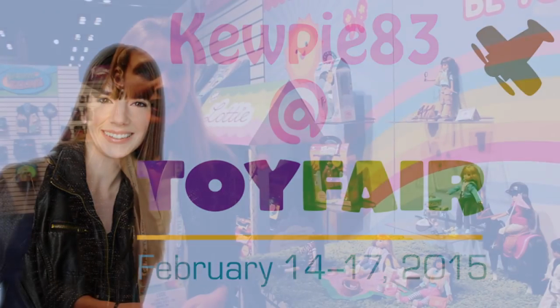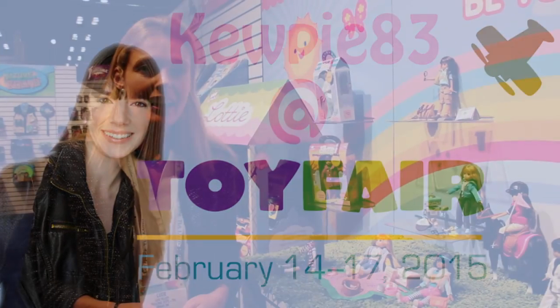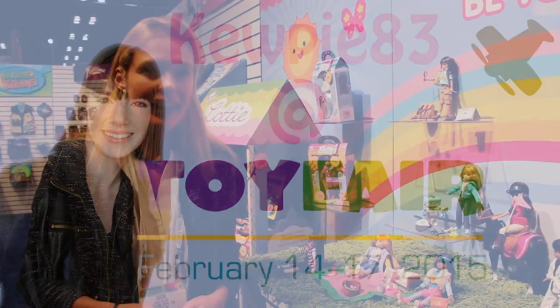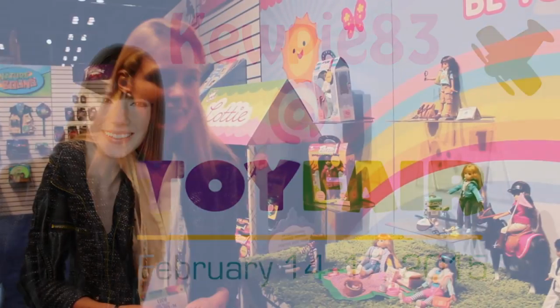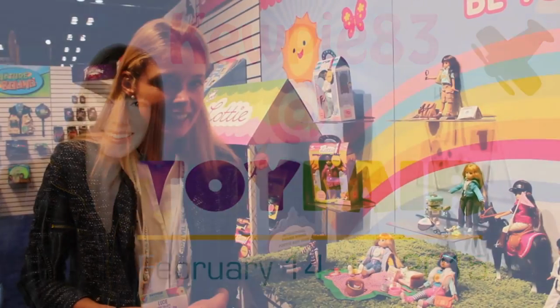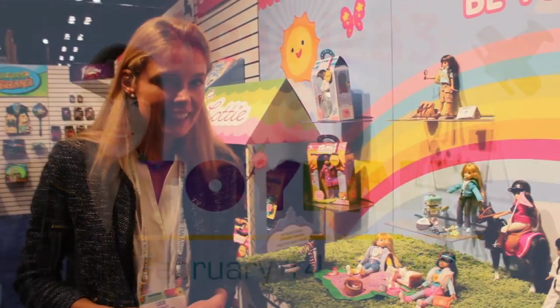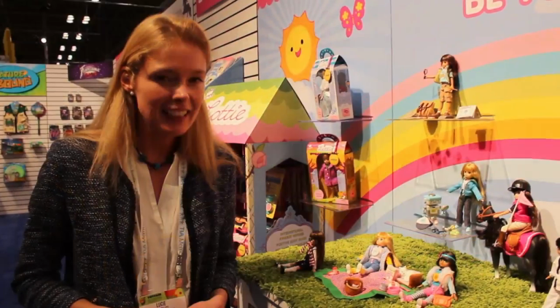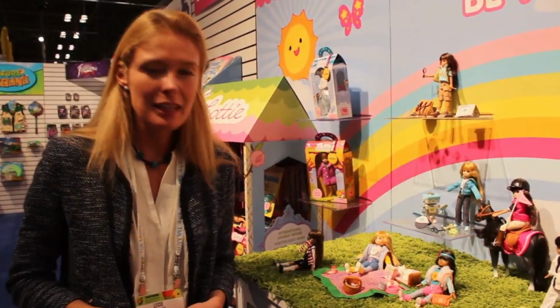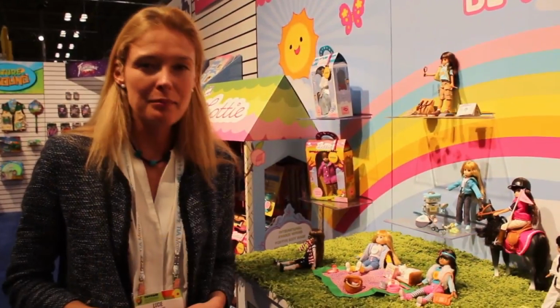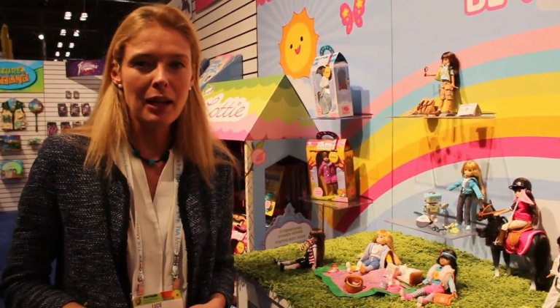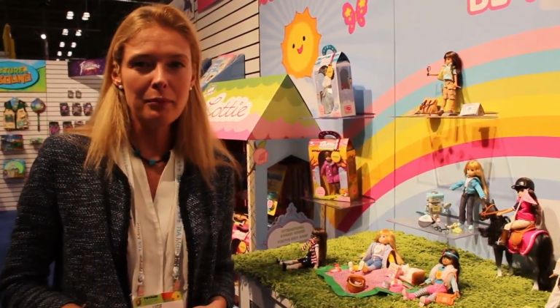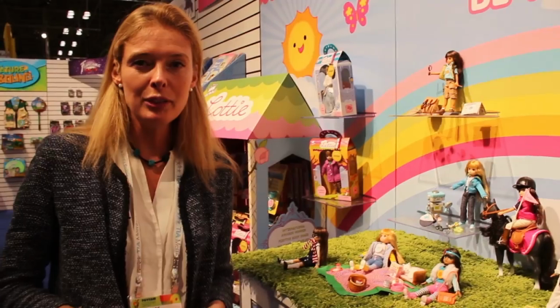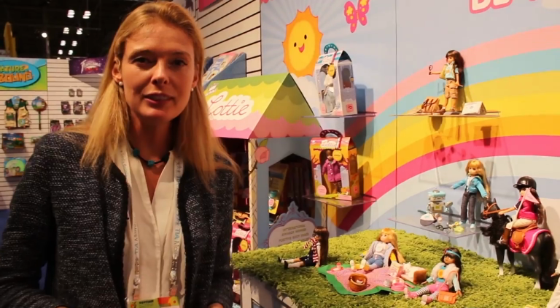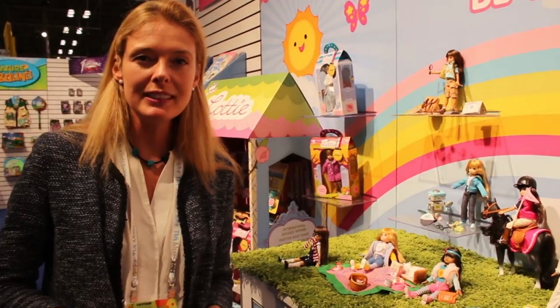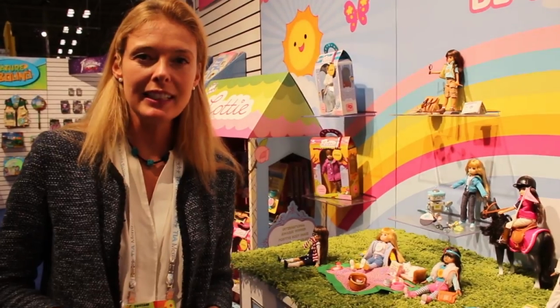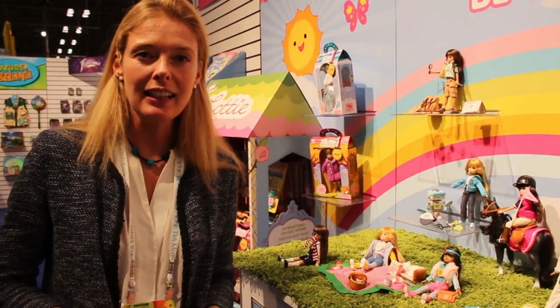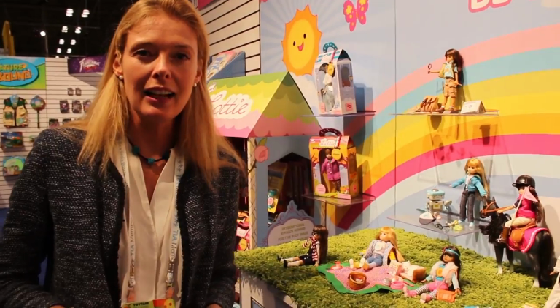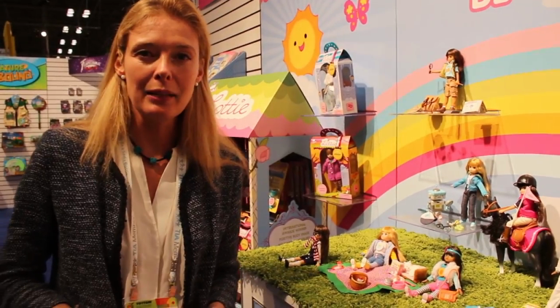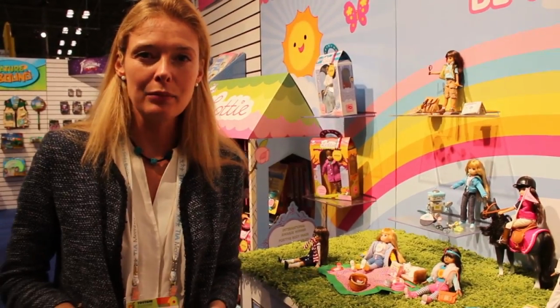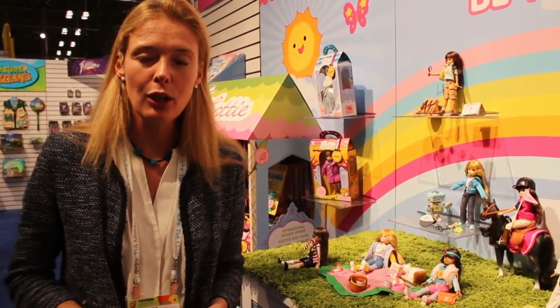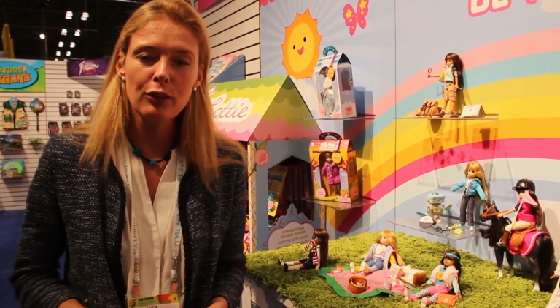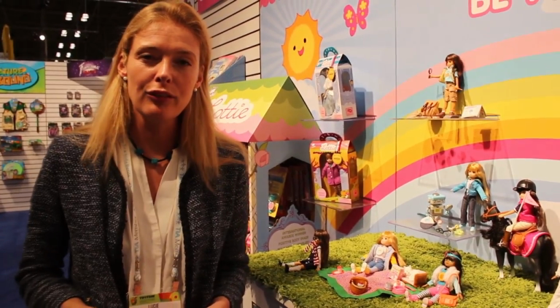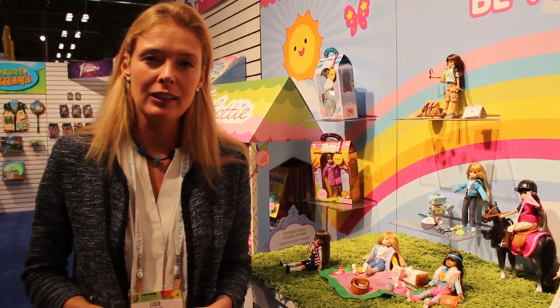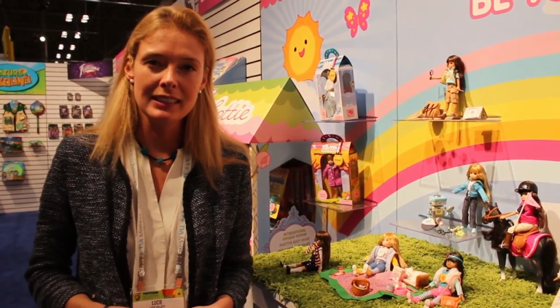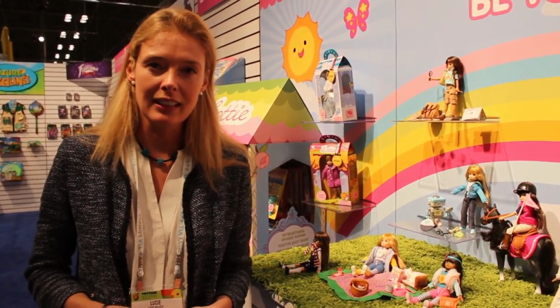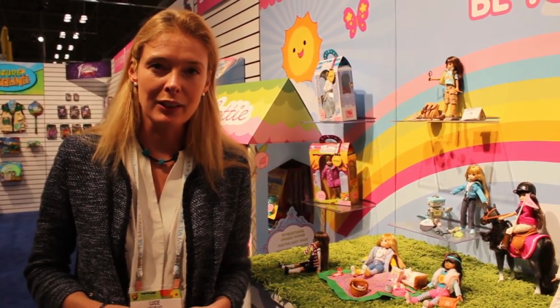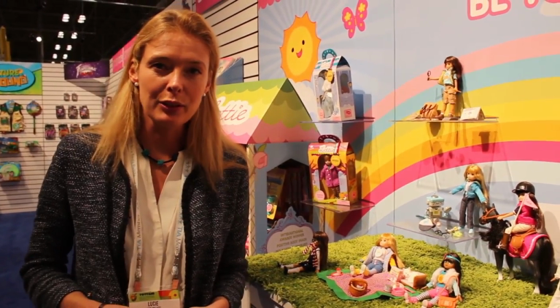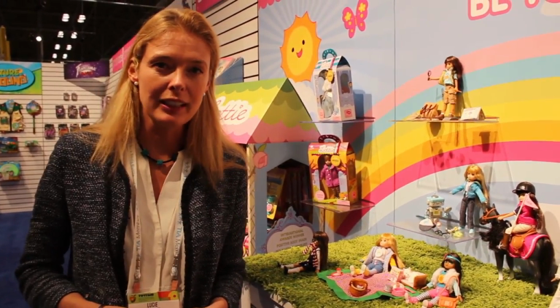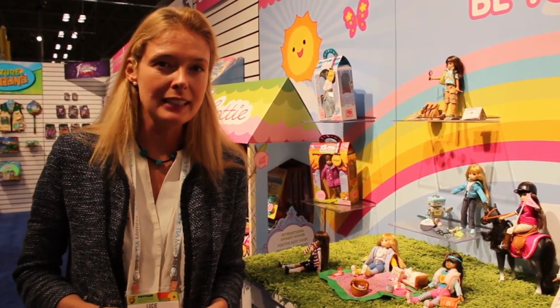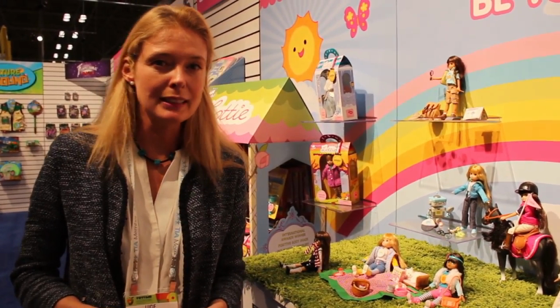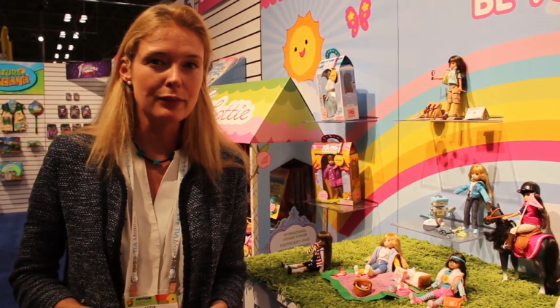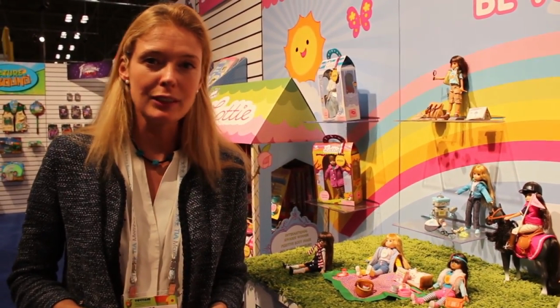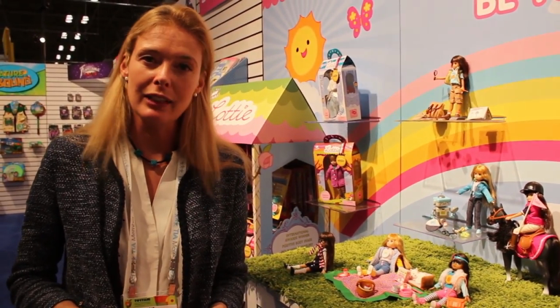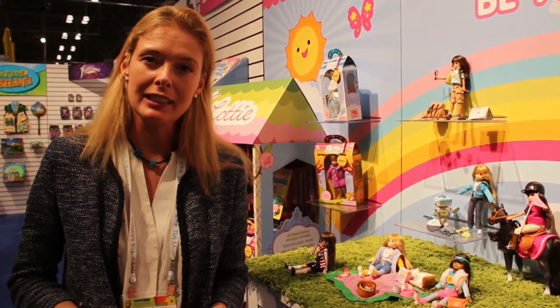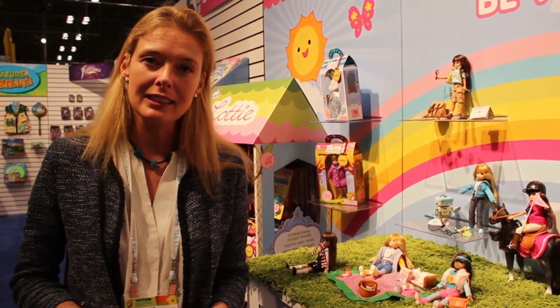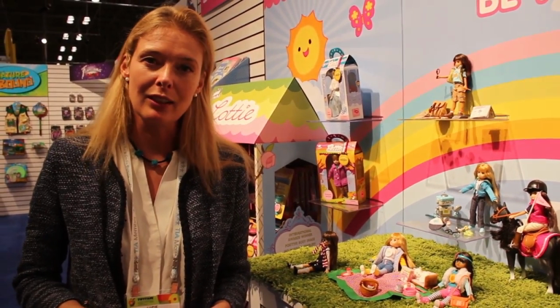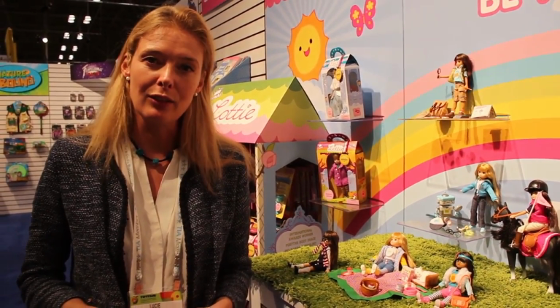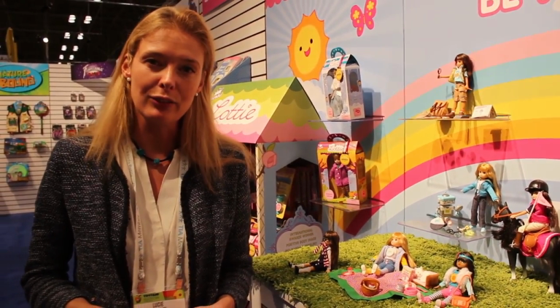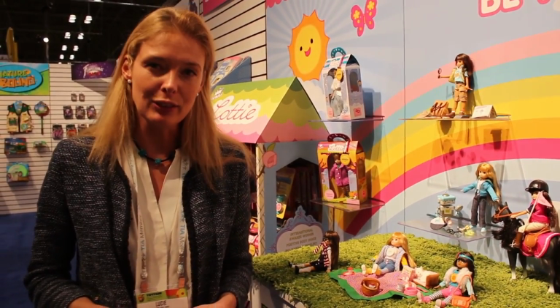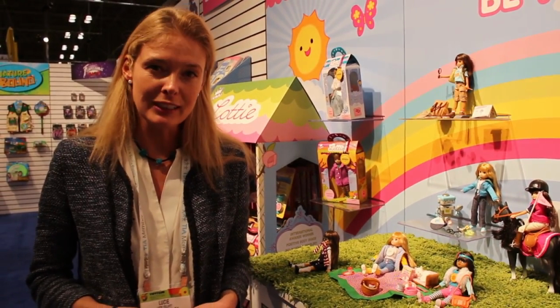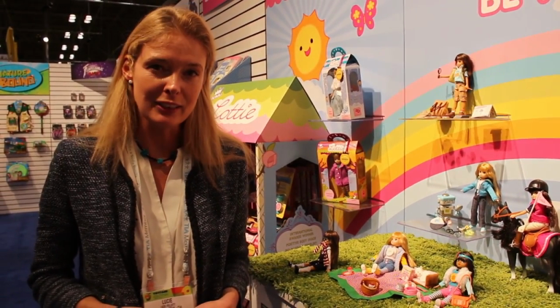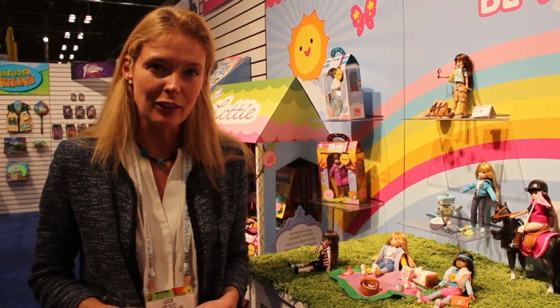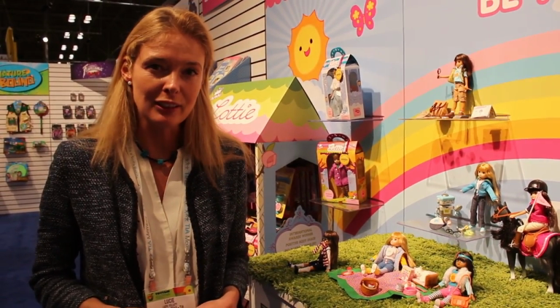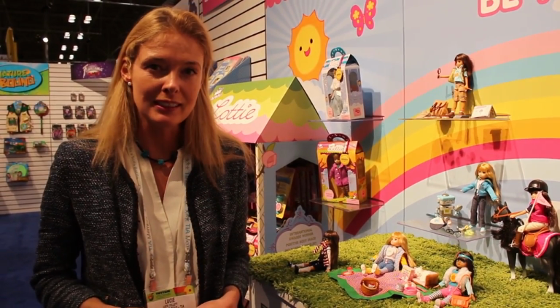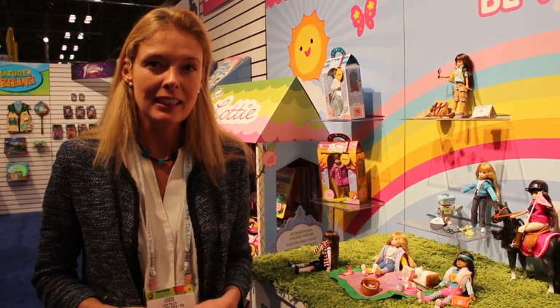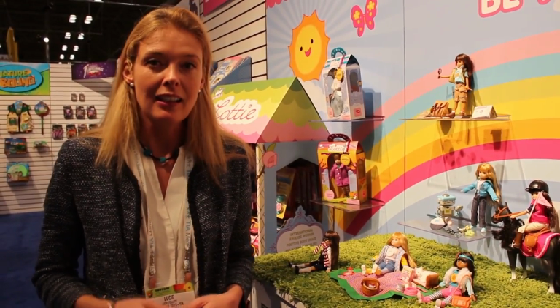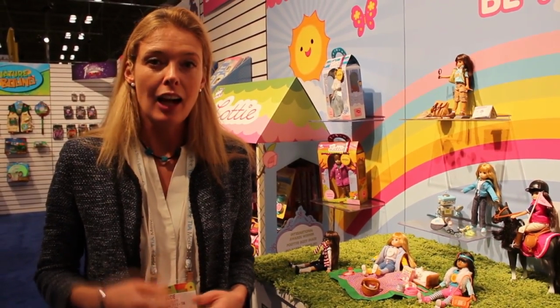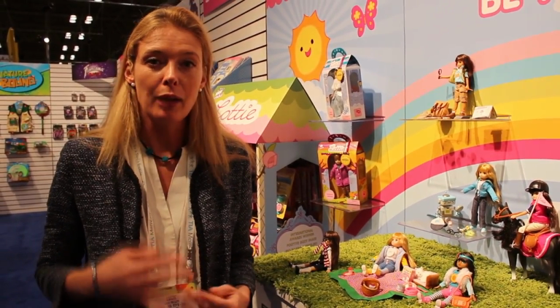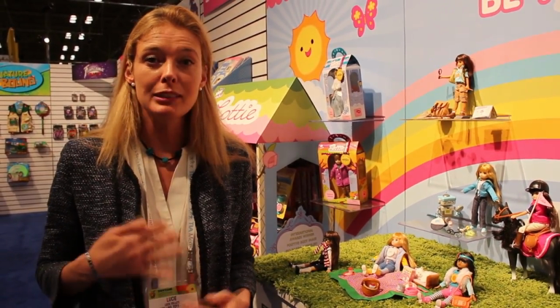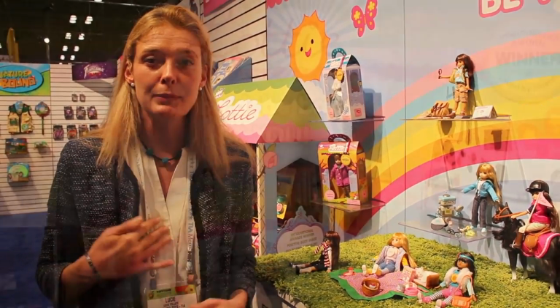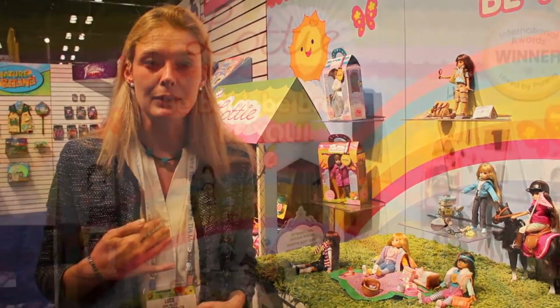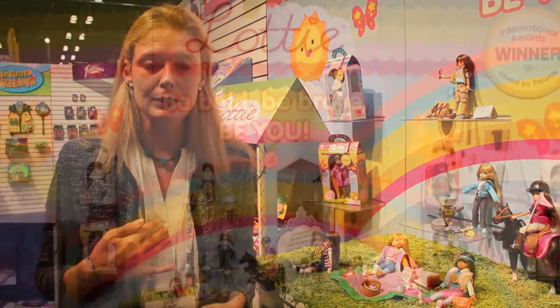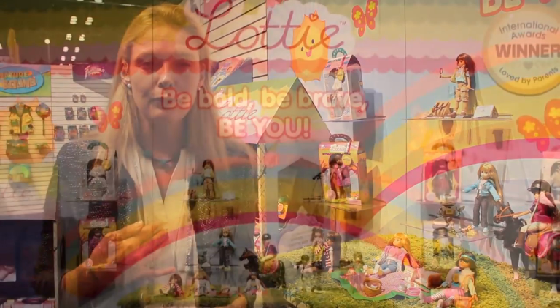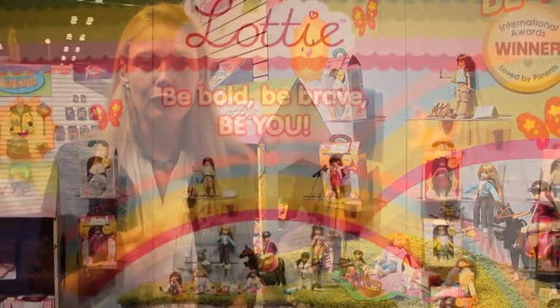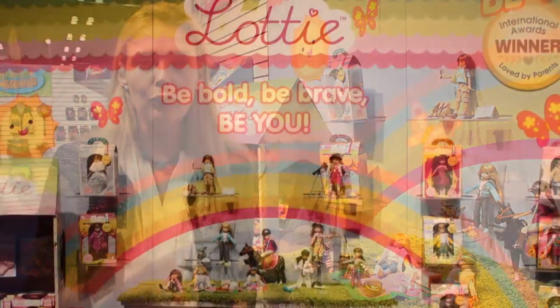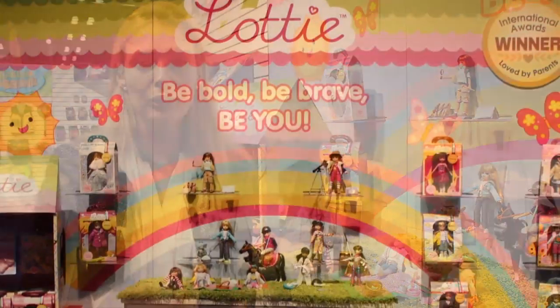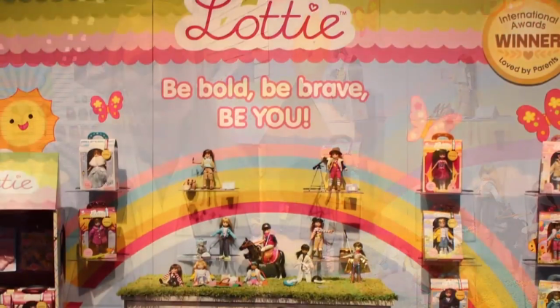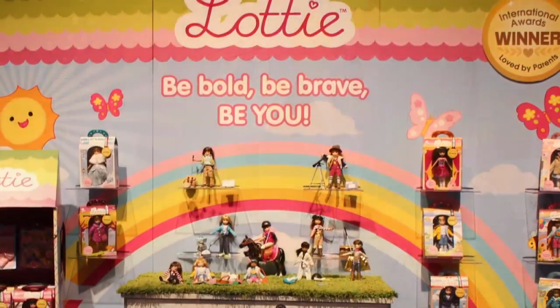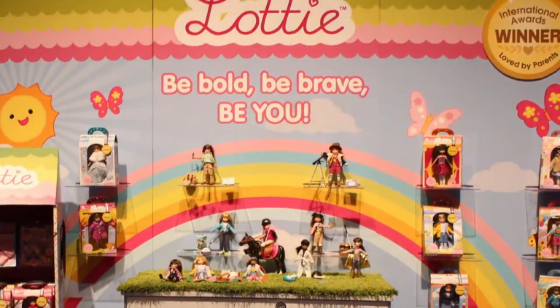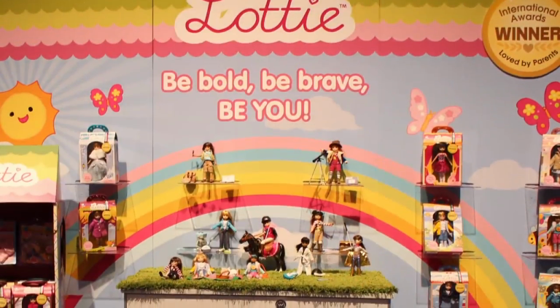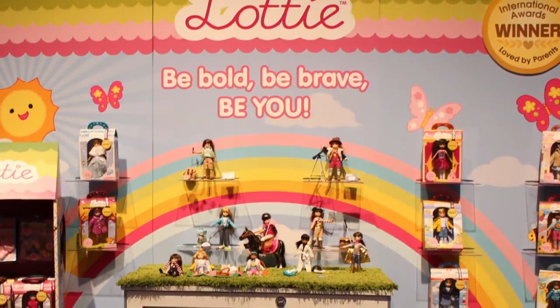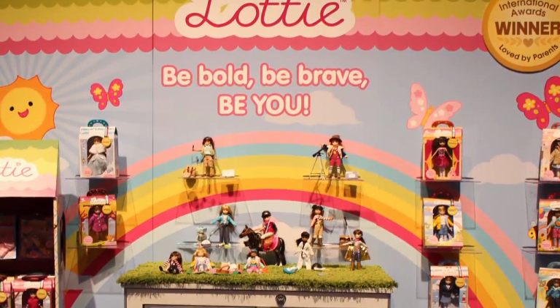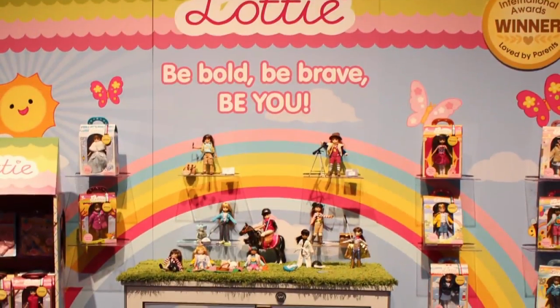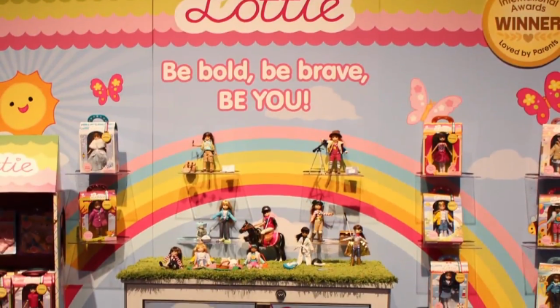Hi, I'm Lucy. I'm co-founder and creative director of Lottie Dolls. I'm responsible for all the product development.